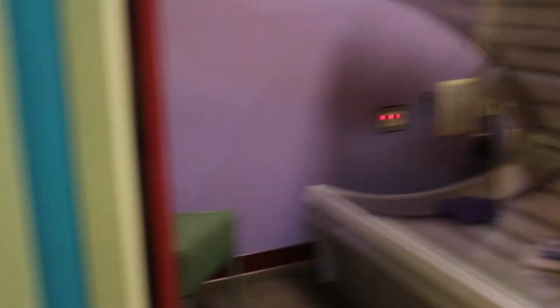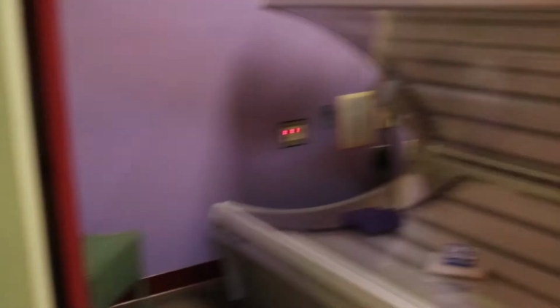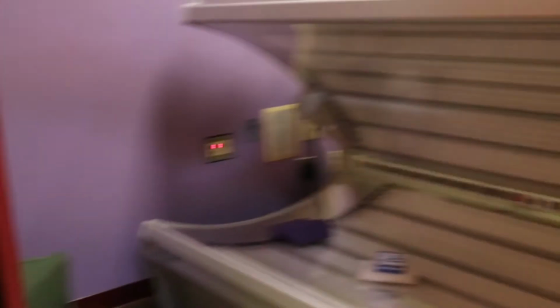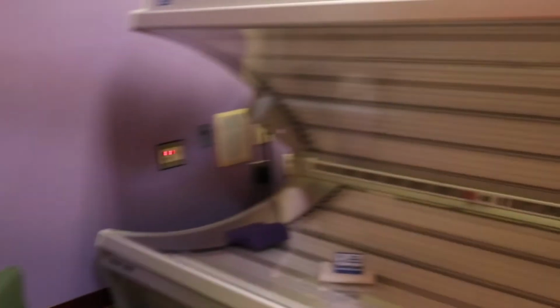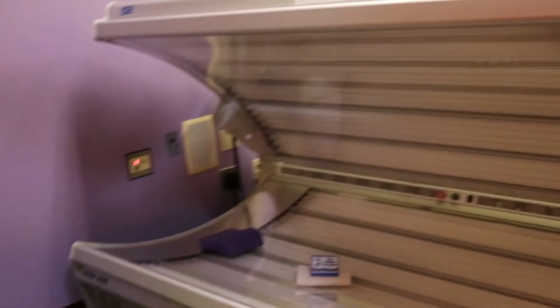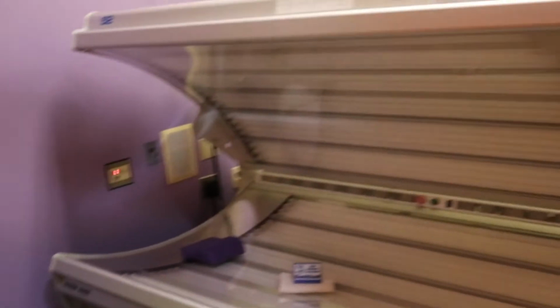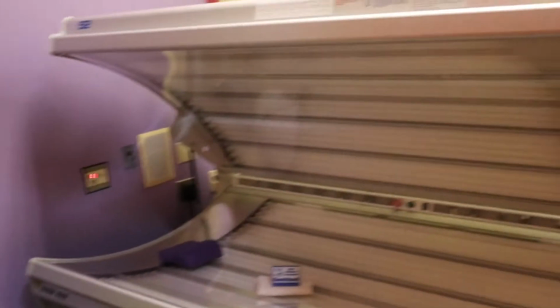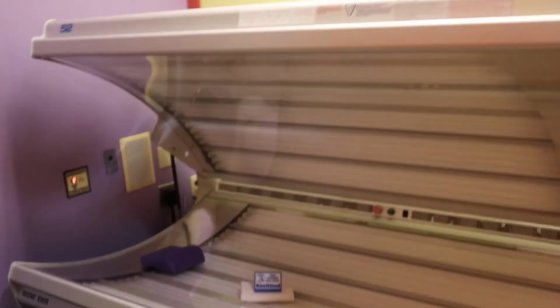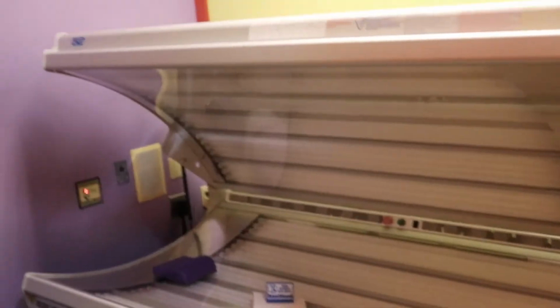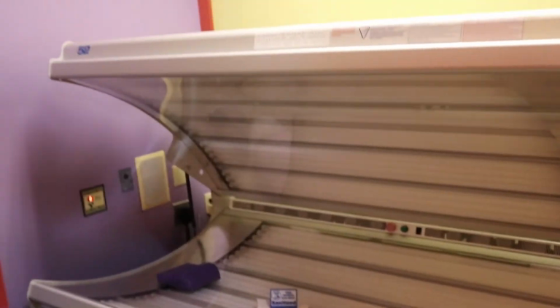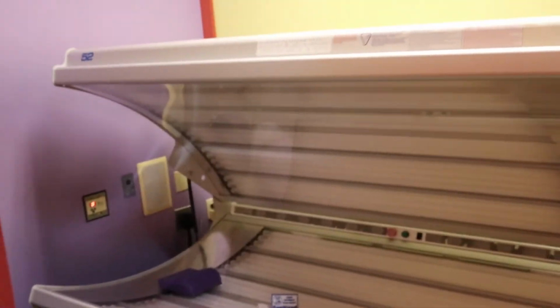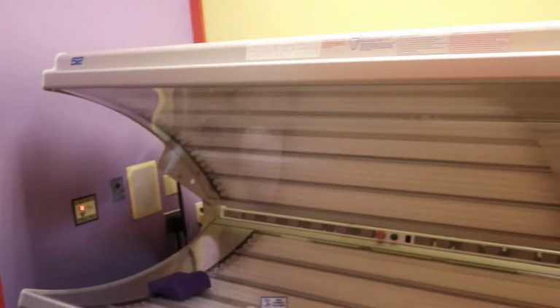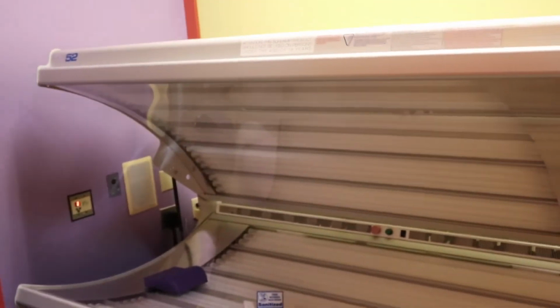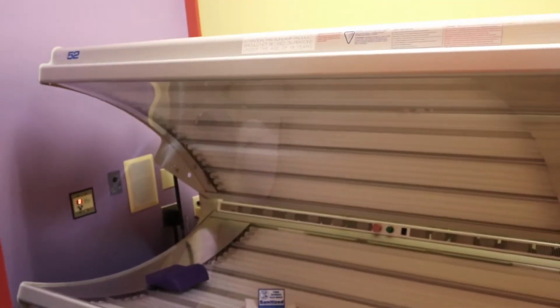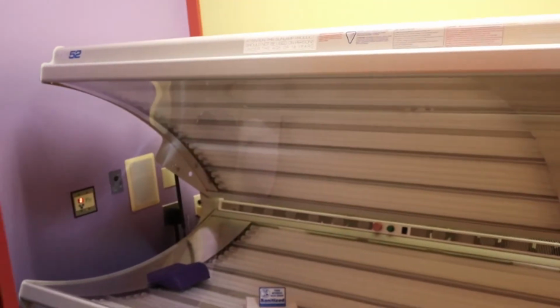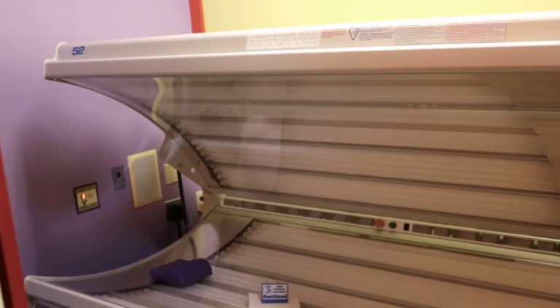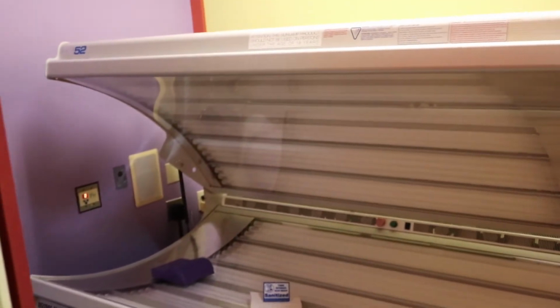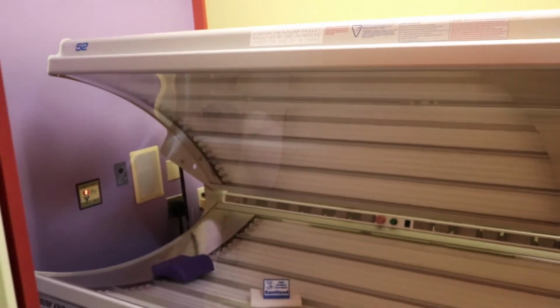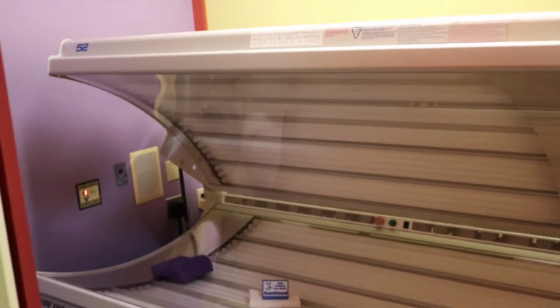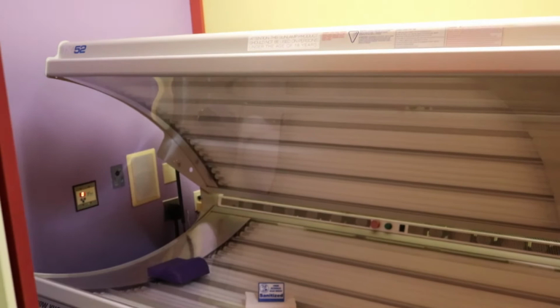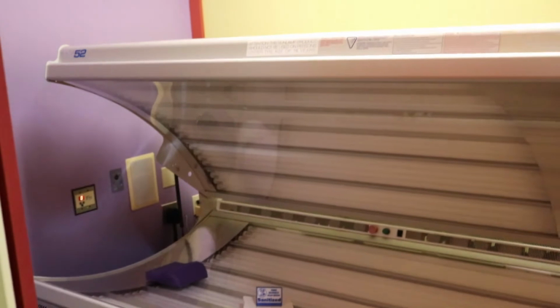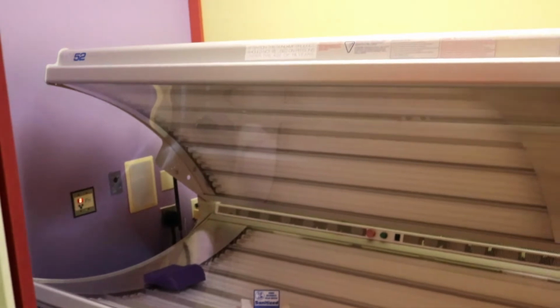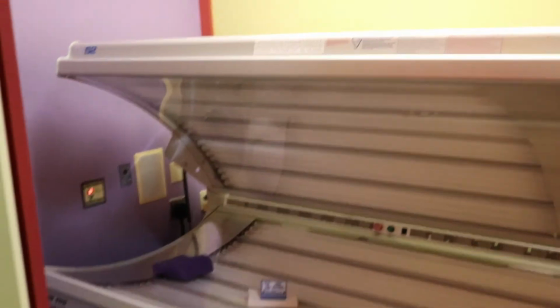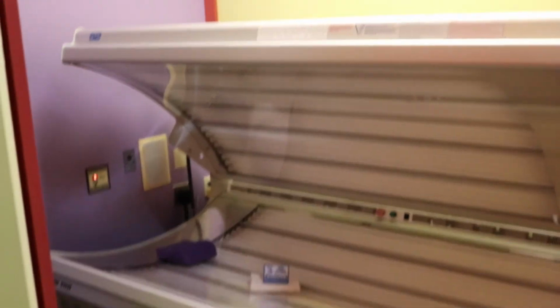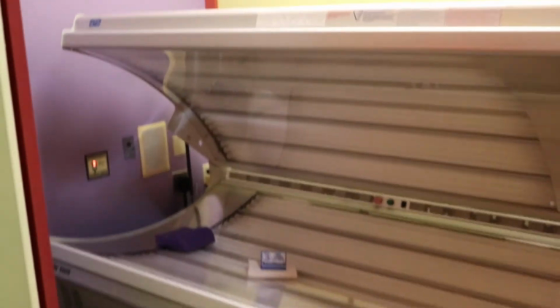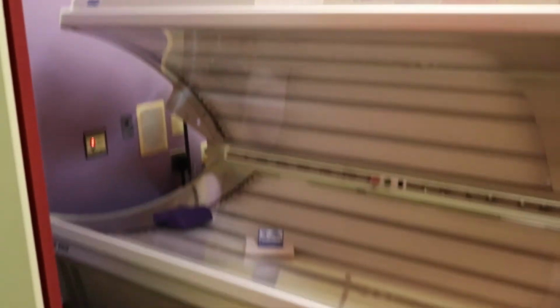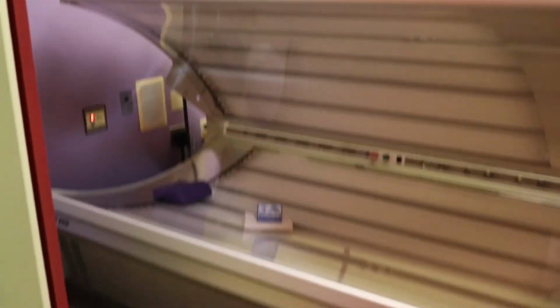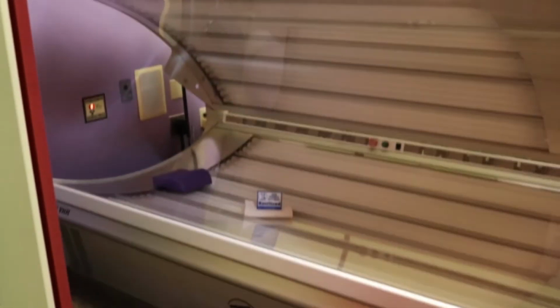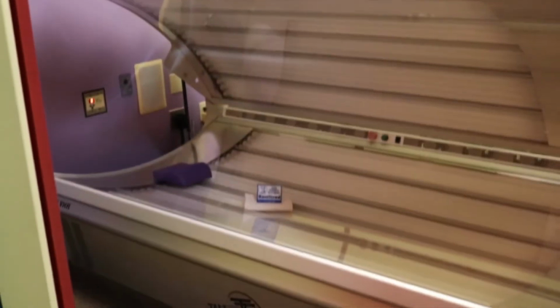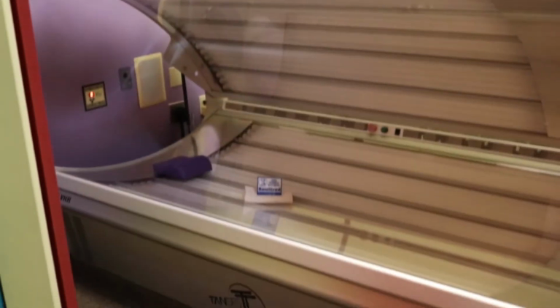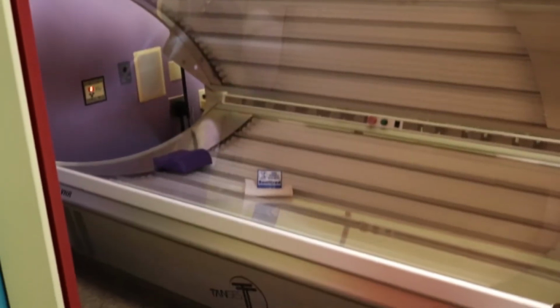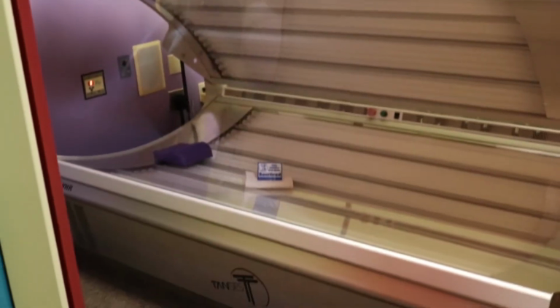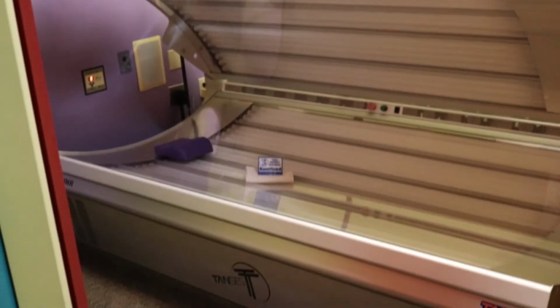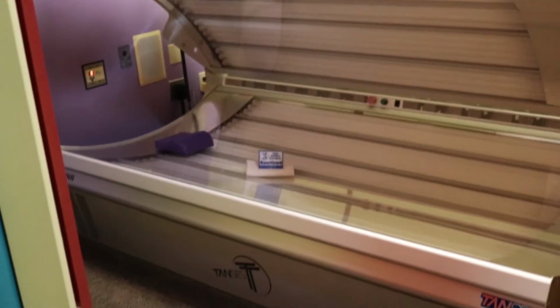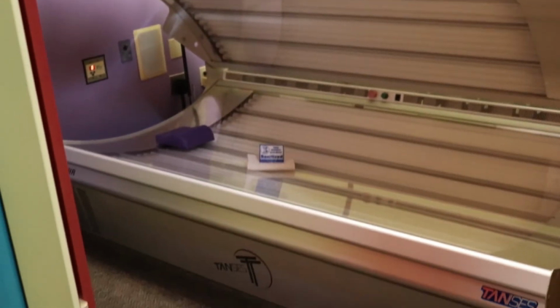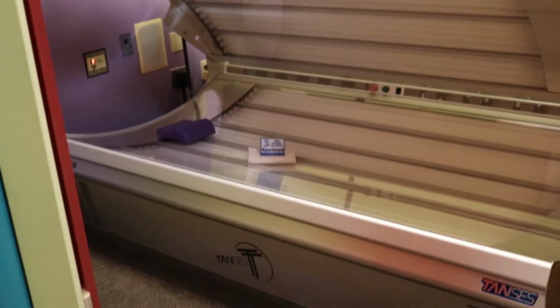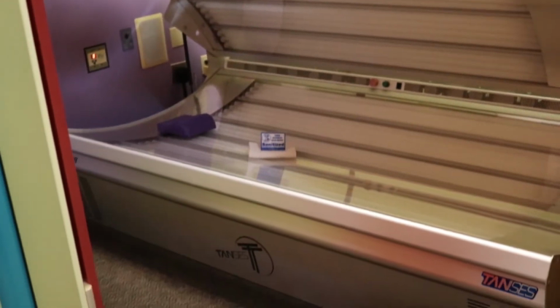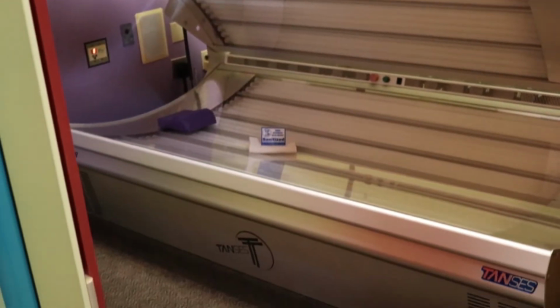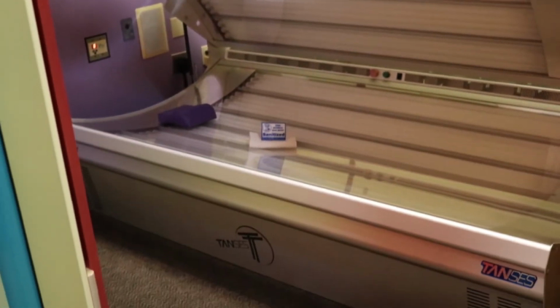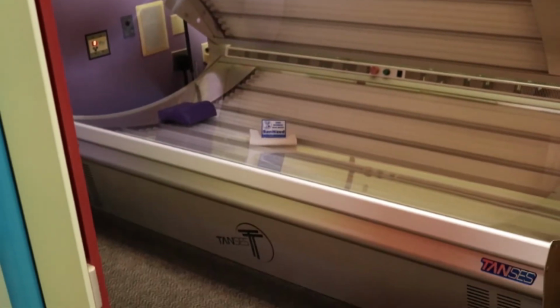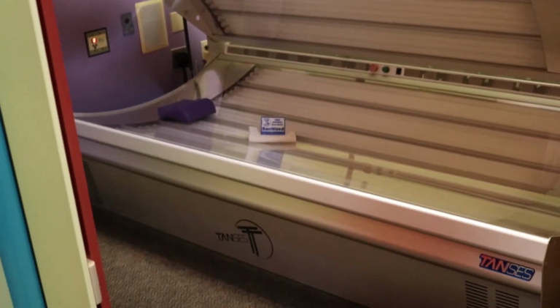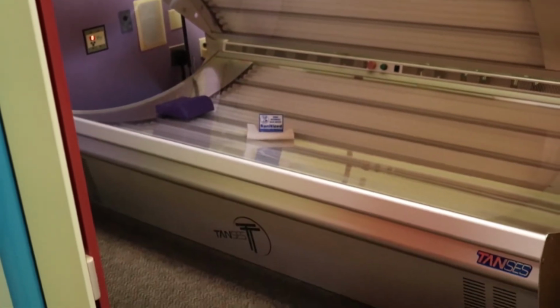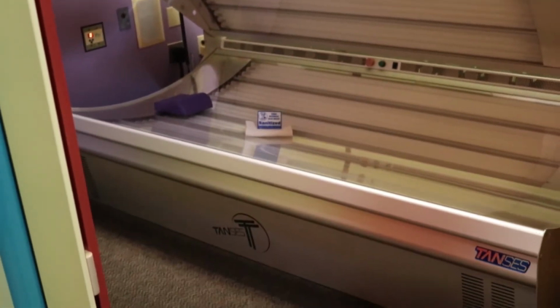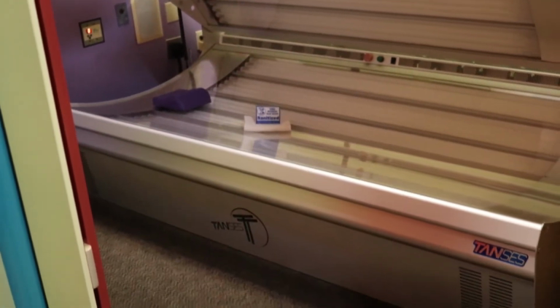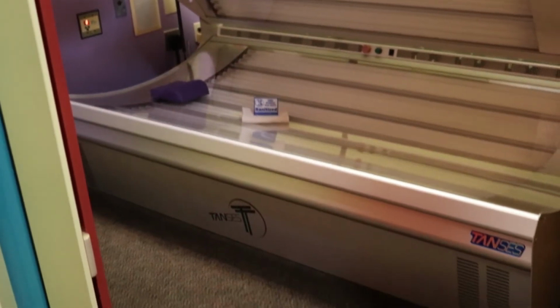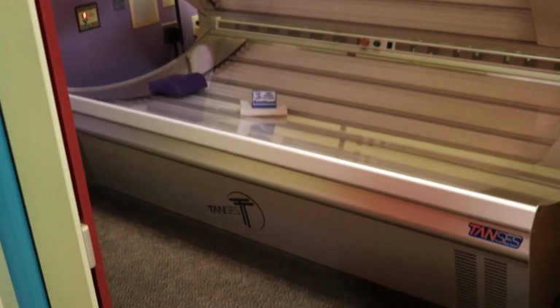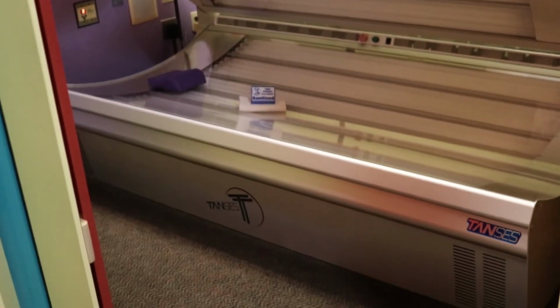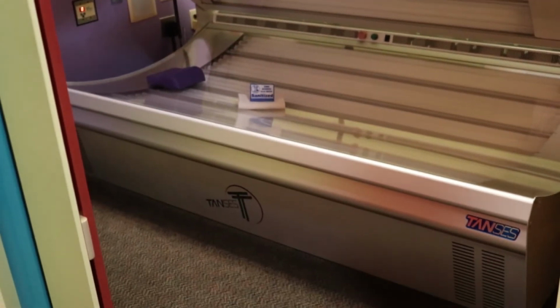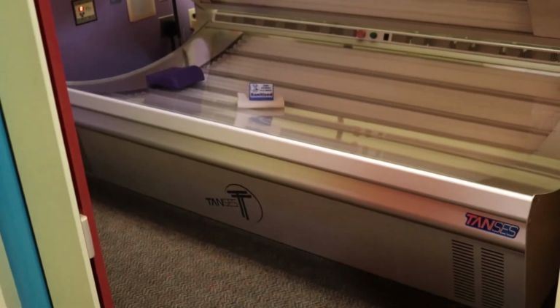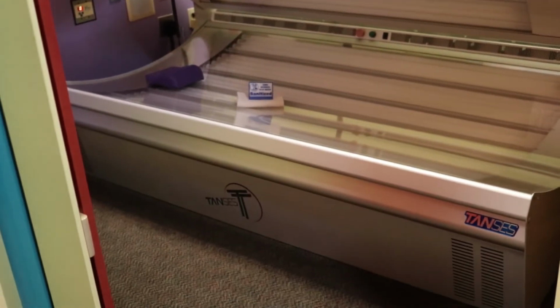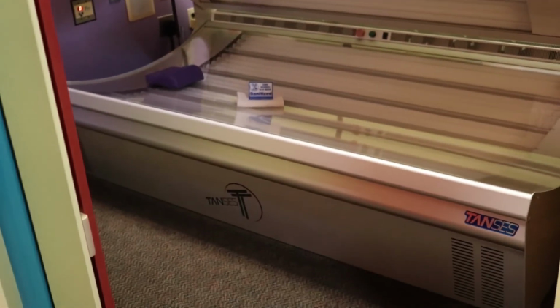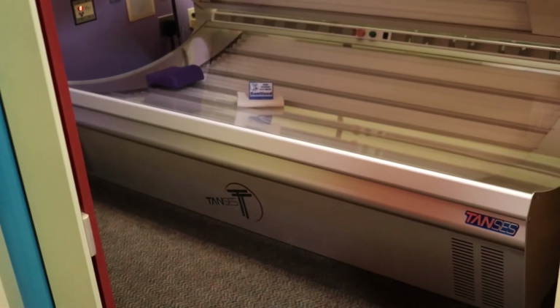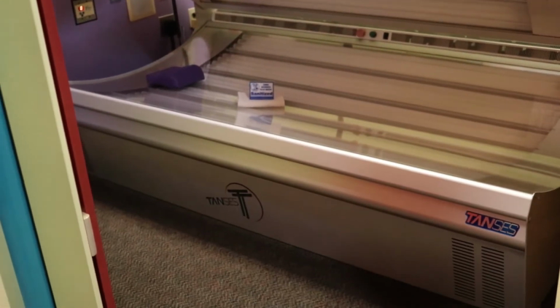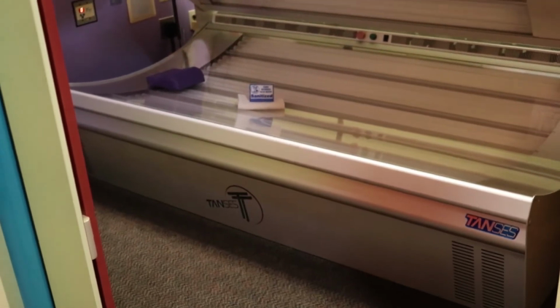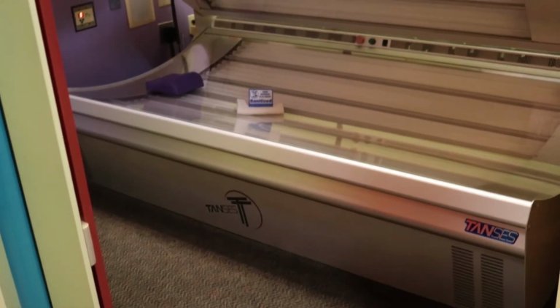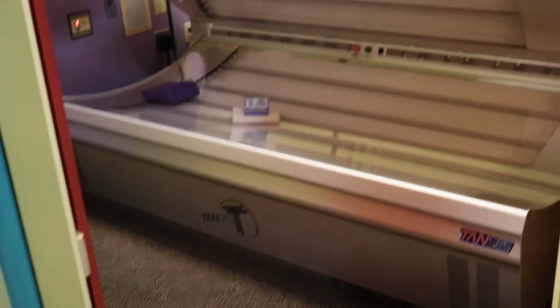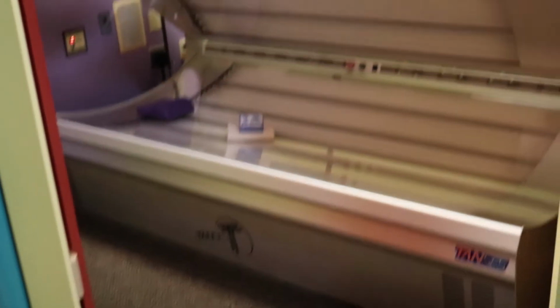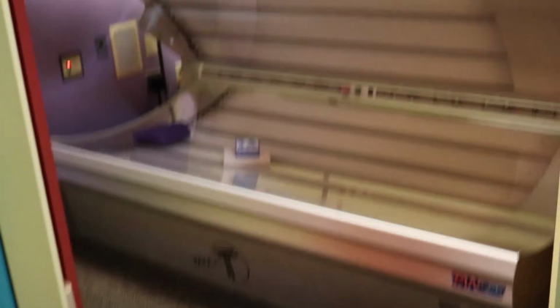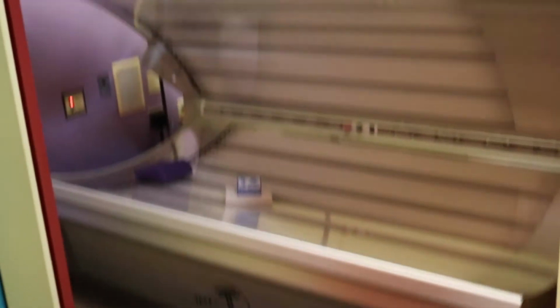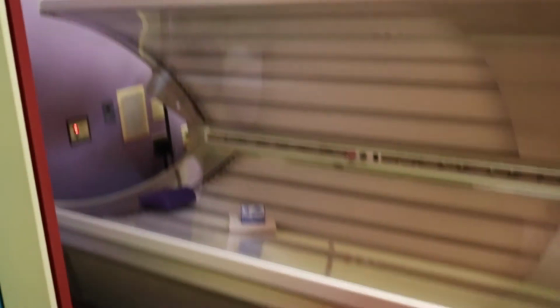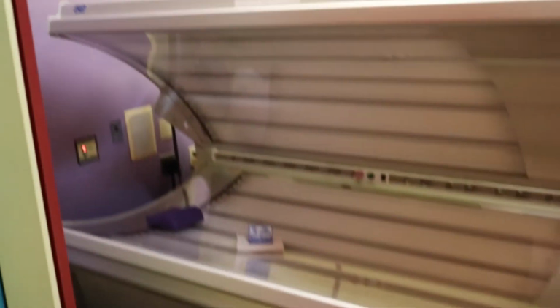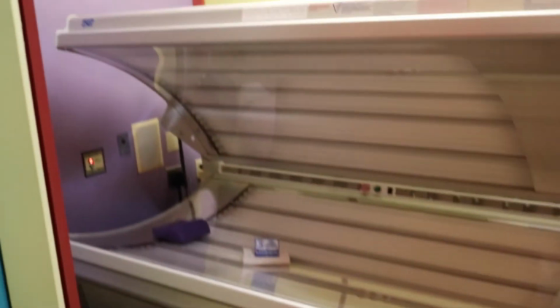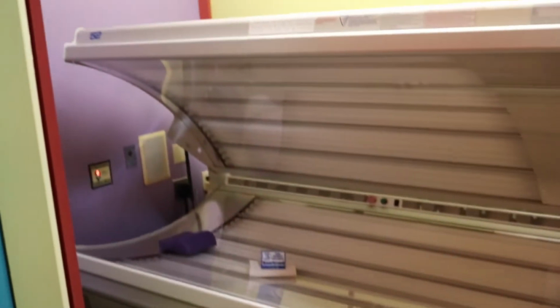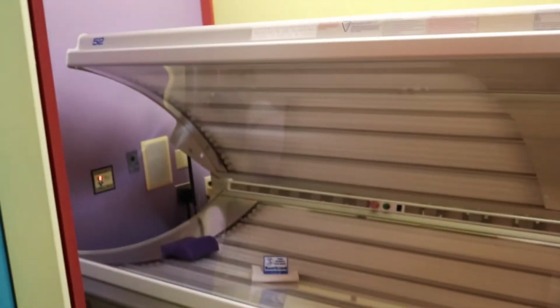And then this bed is our level two, also called the Bomb. It goes 12 minutes at max time.